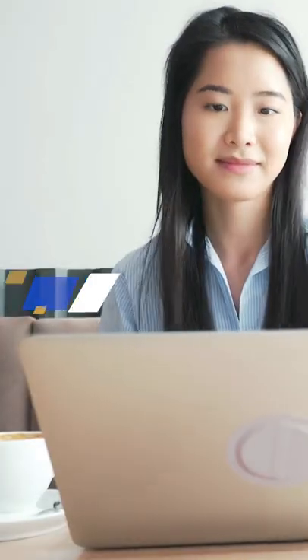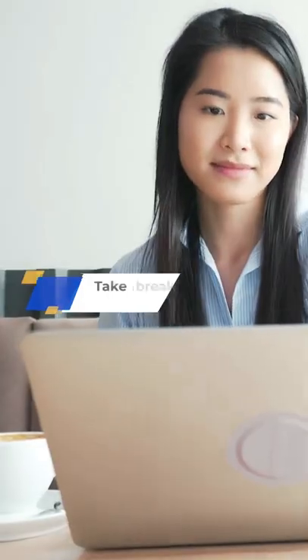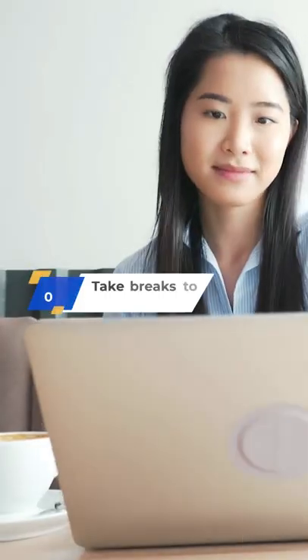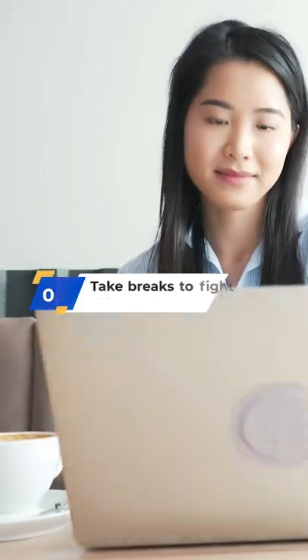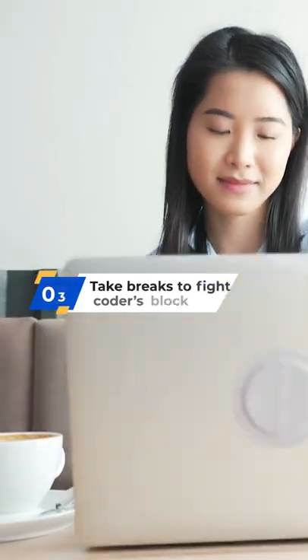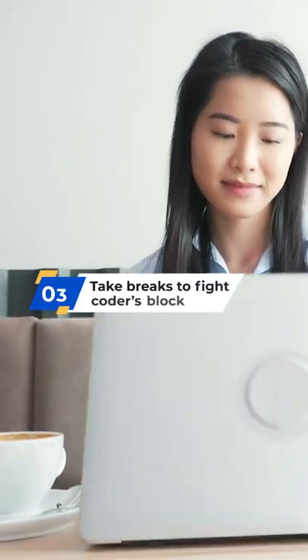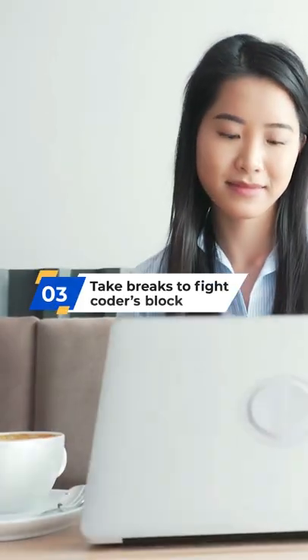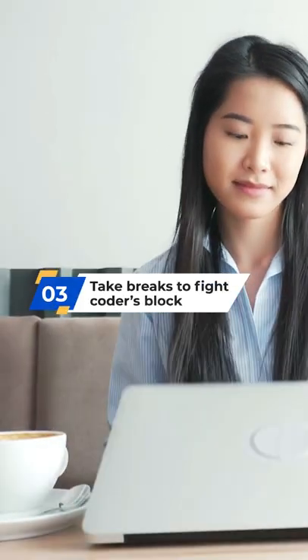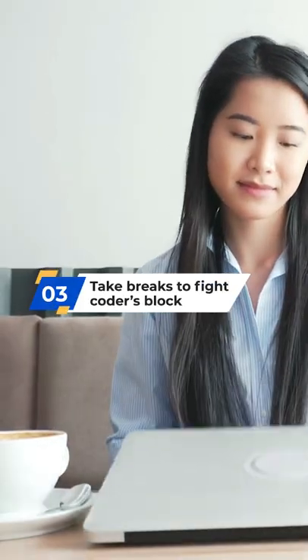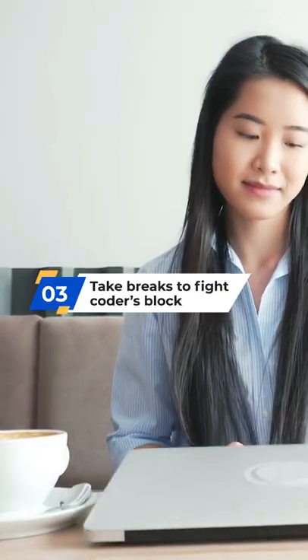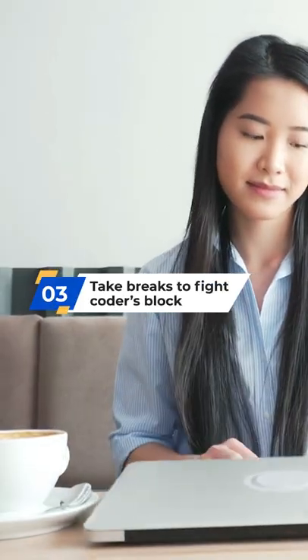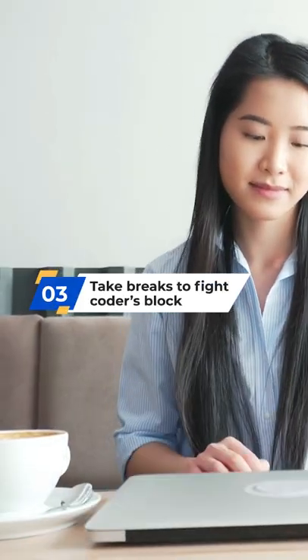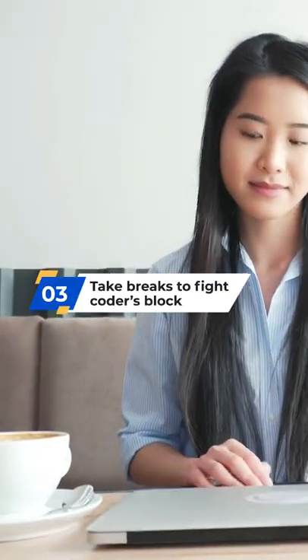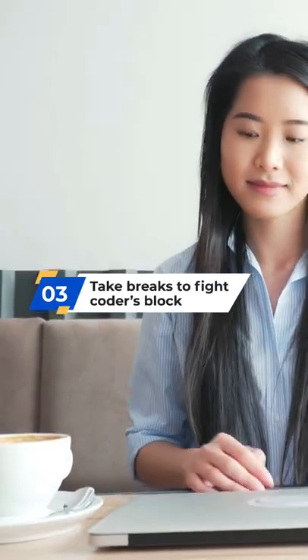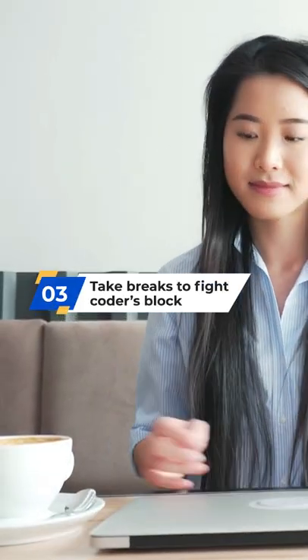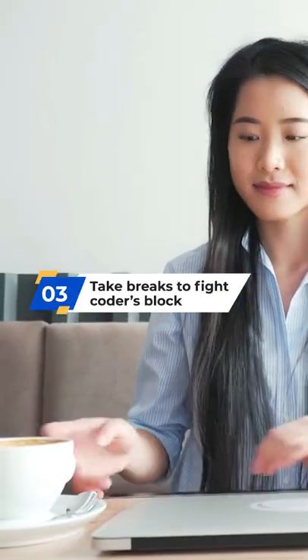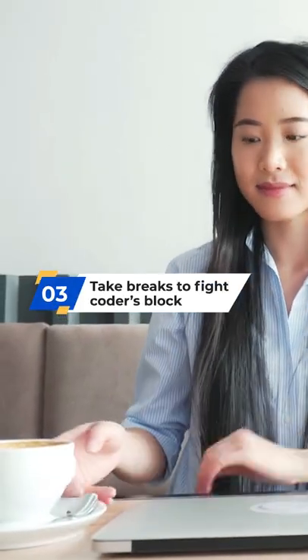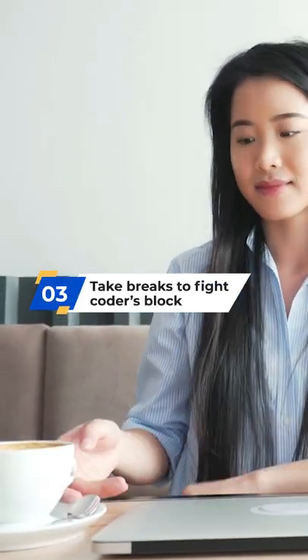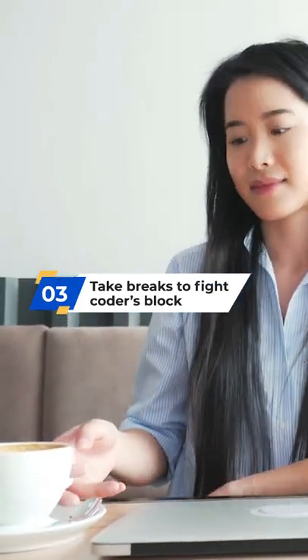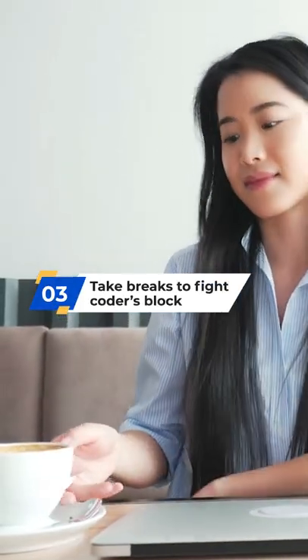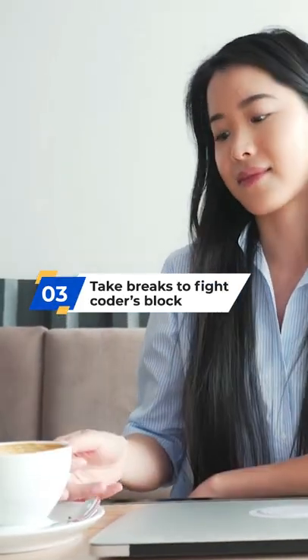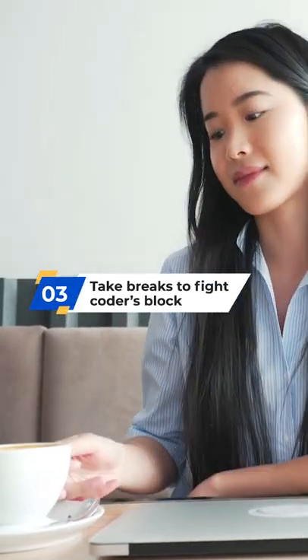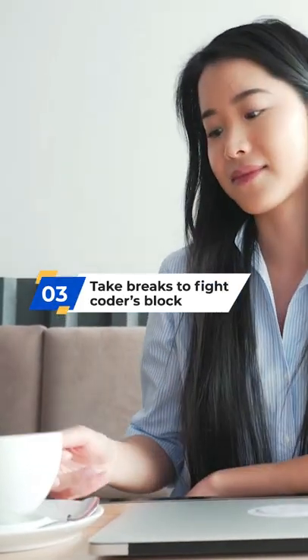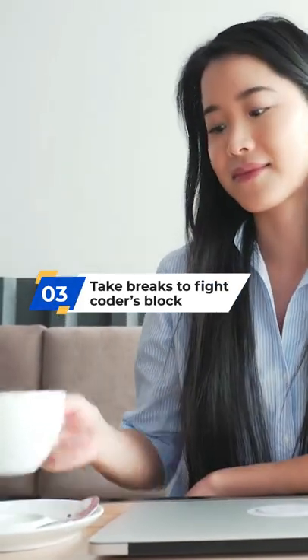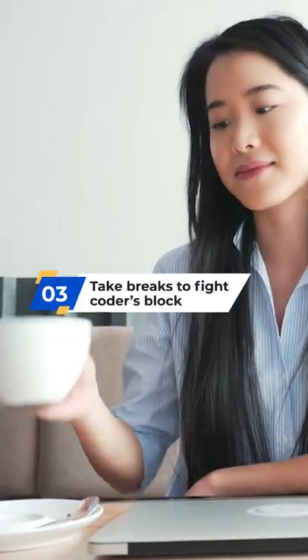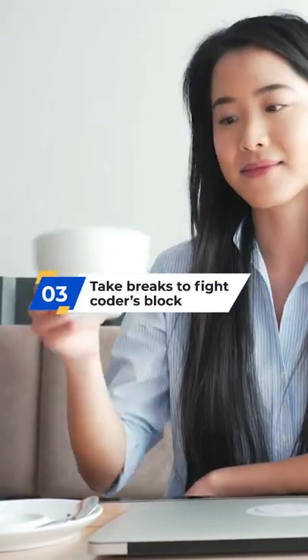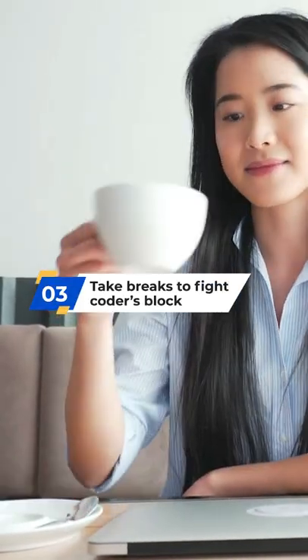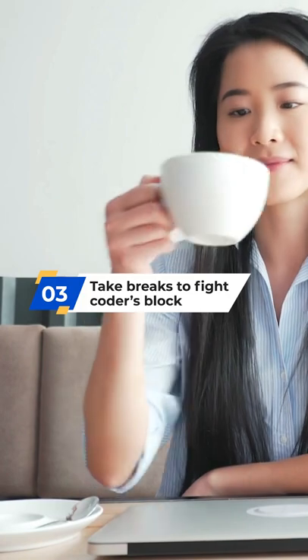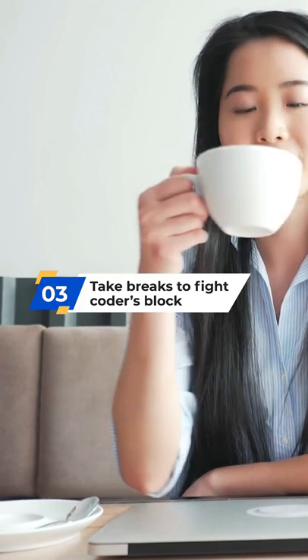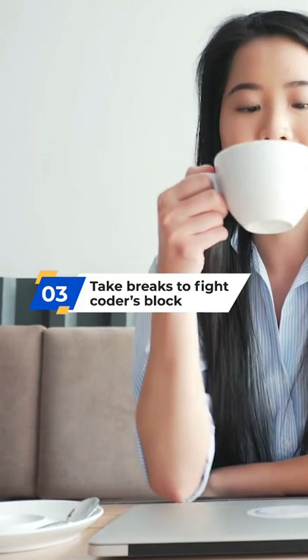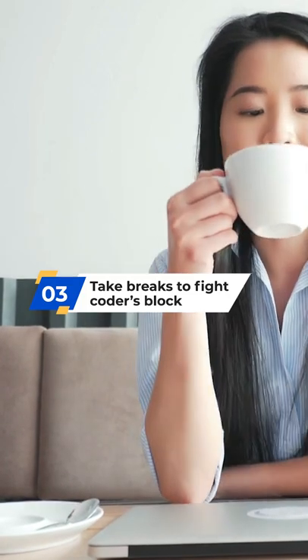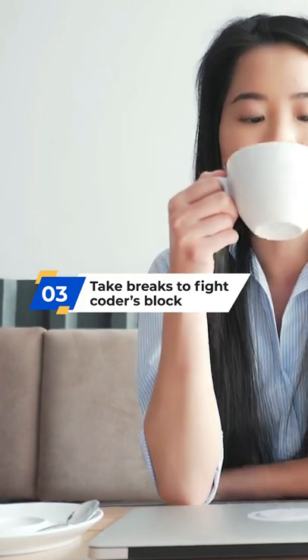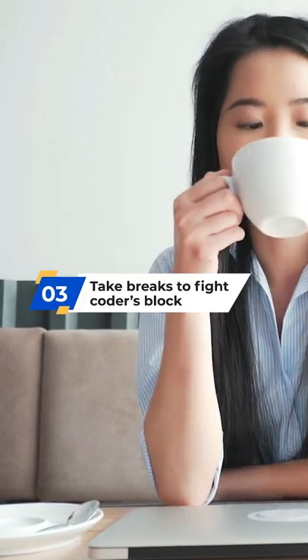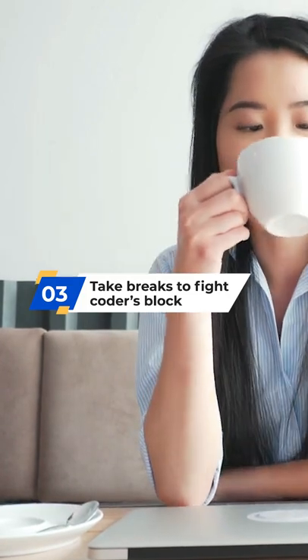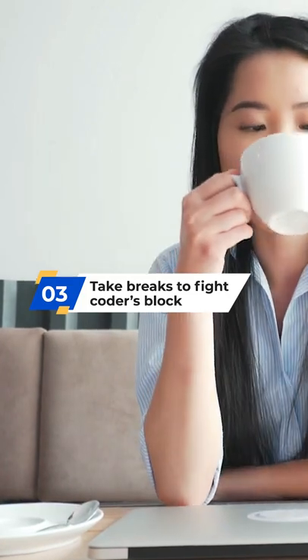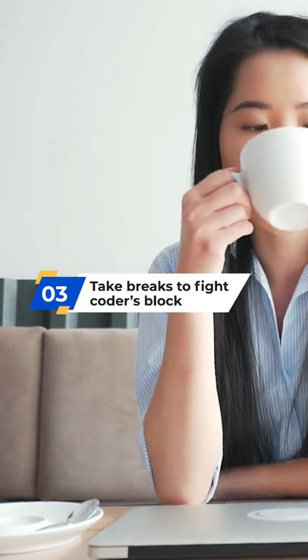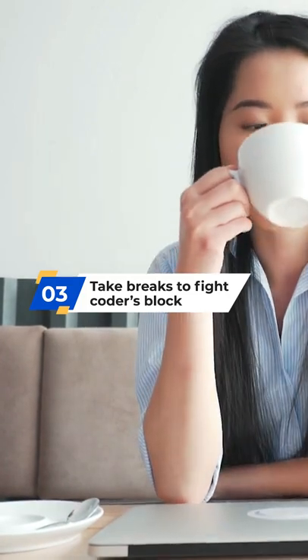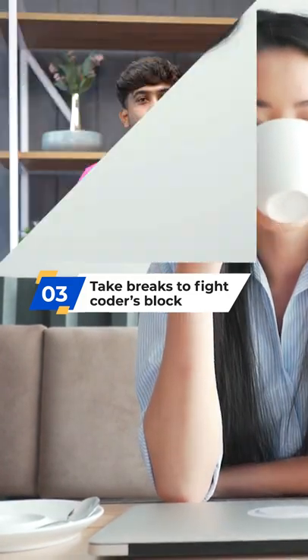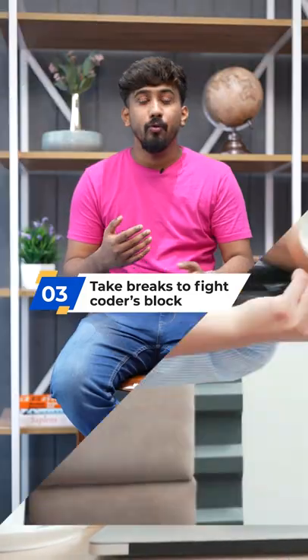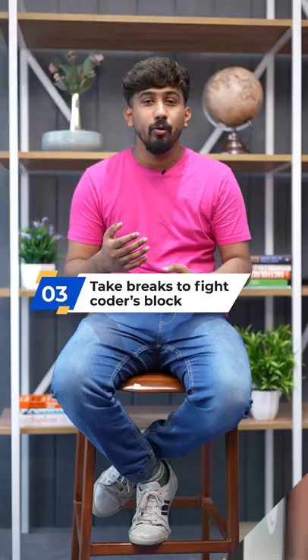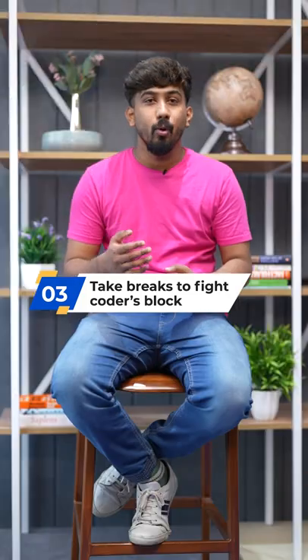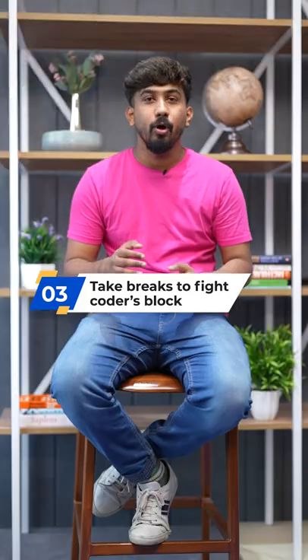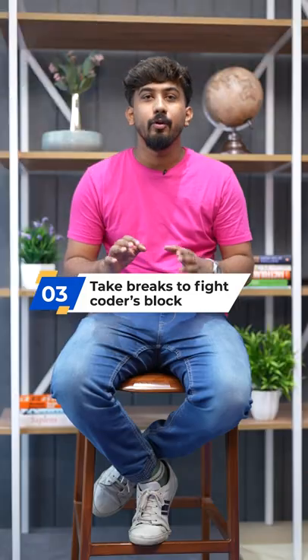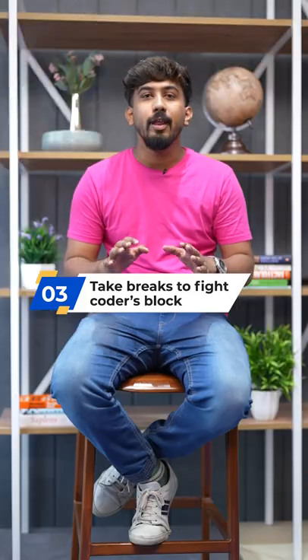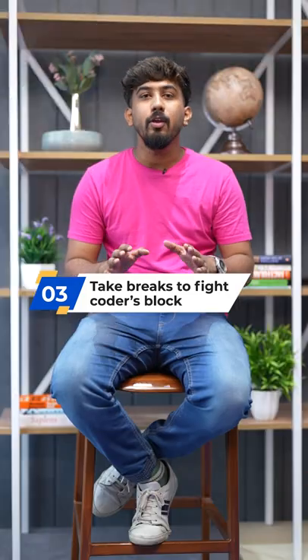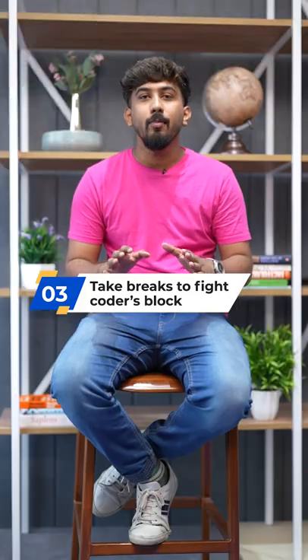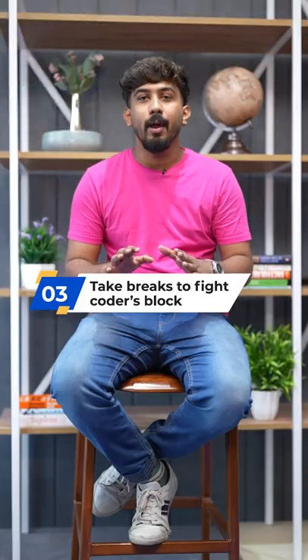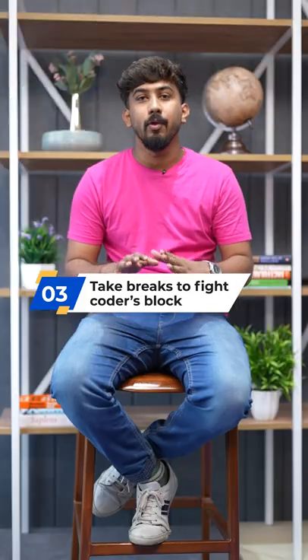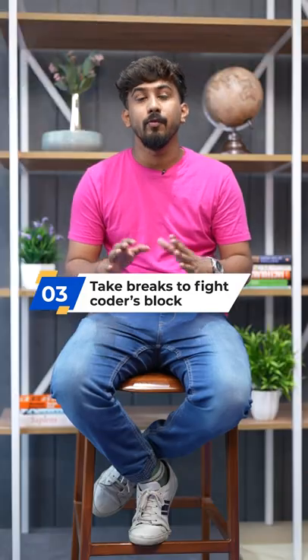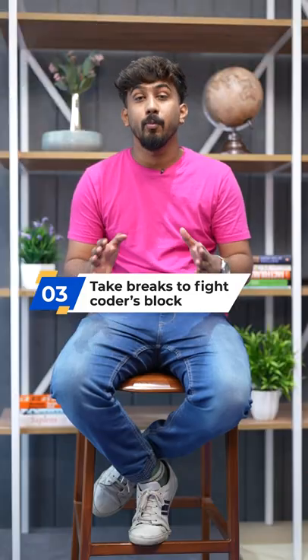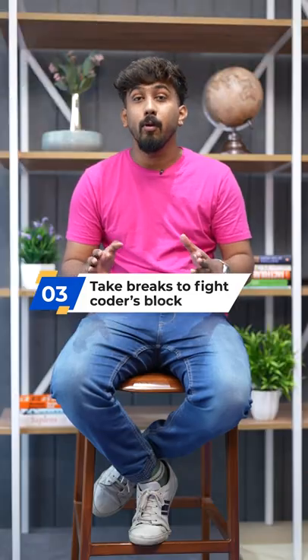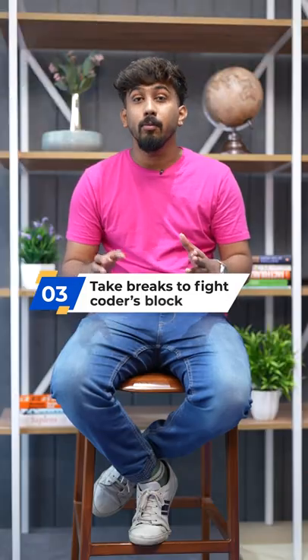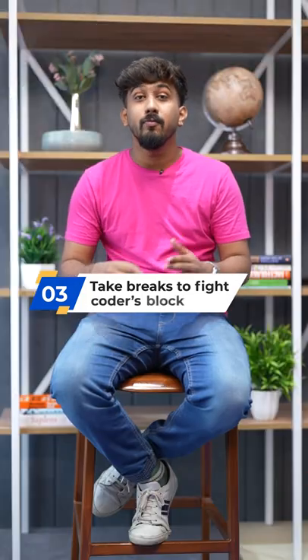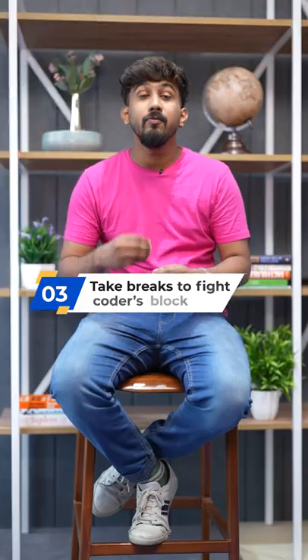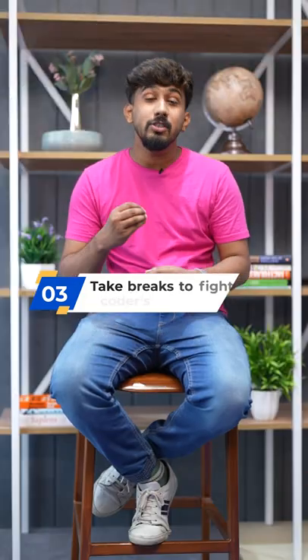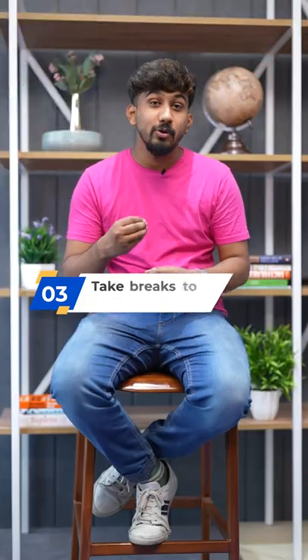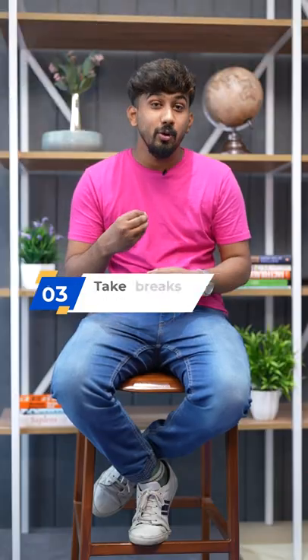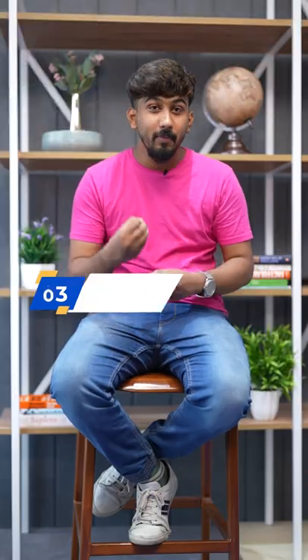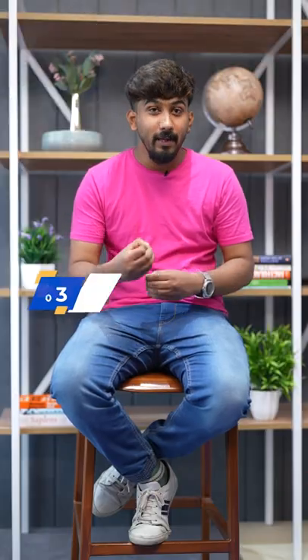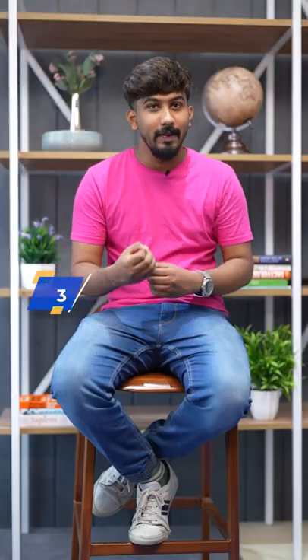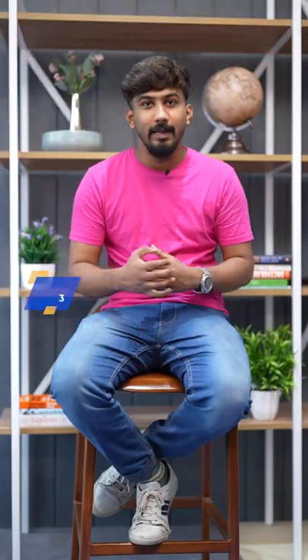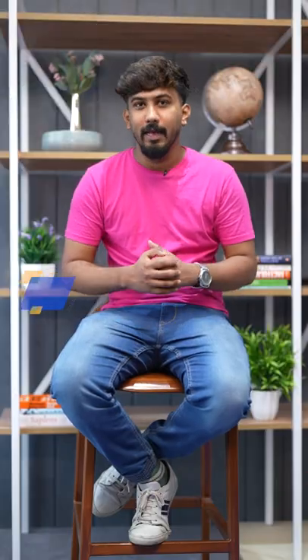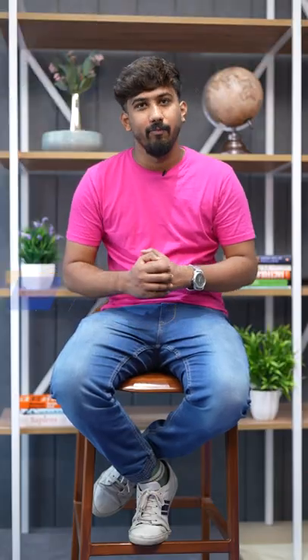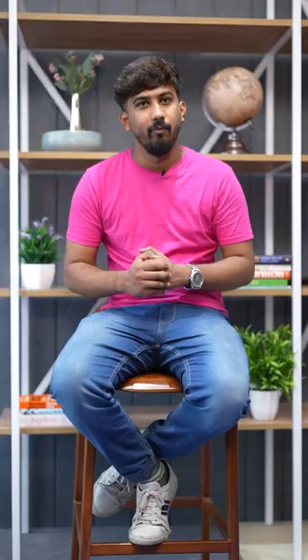Number three: take a break to avoid coder's block. Just take a small break or go for a walk to take your mind off the problem, which could be really helpful.